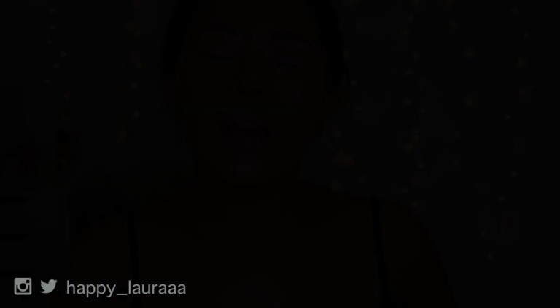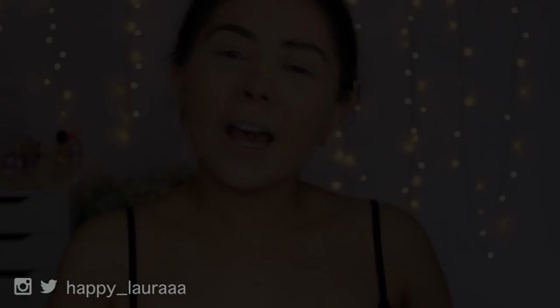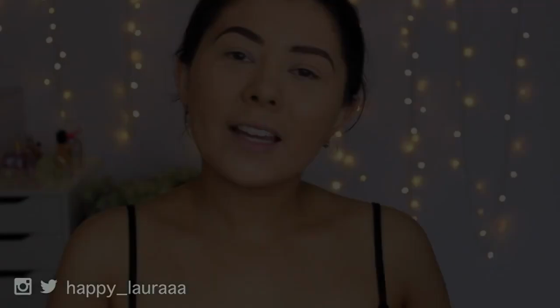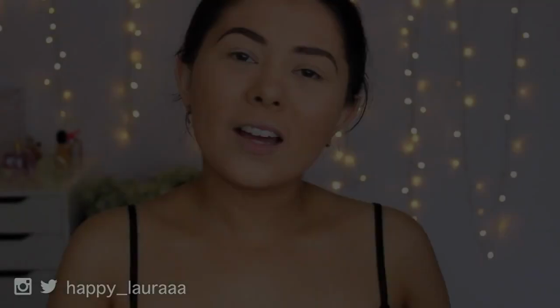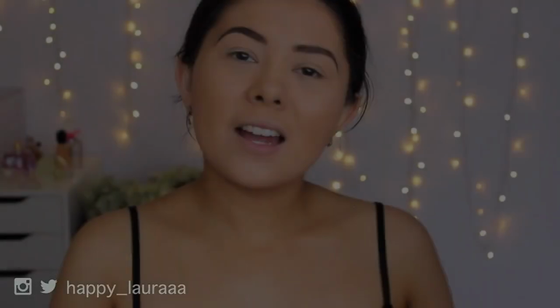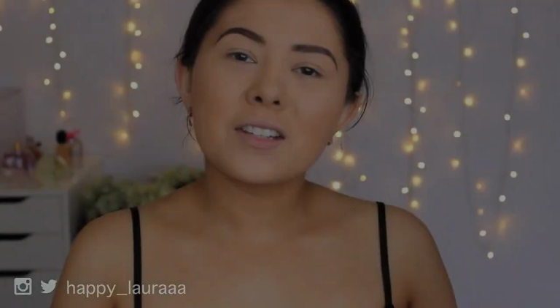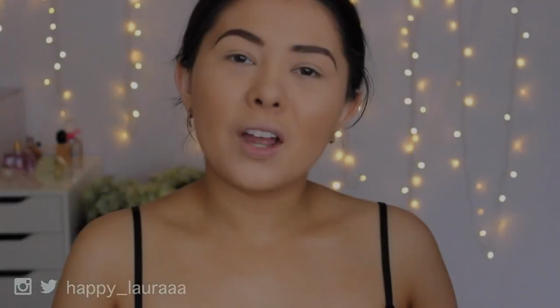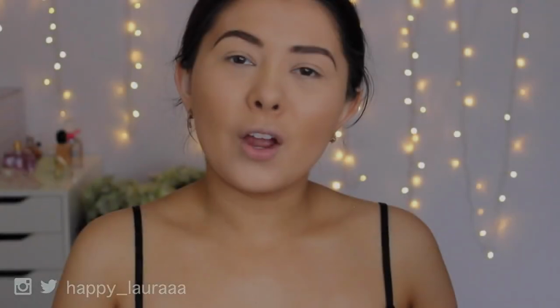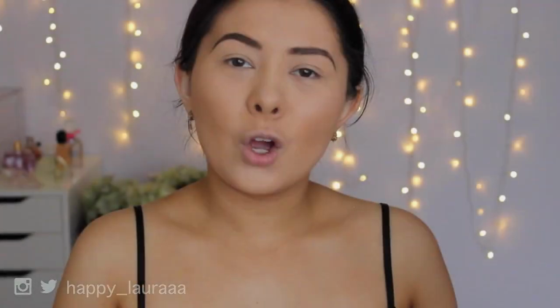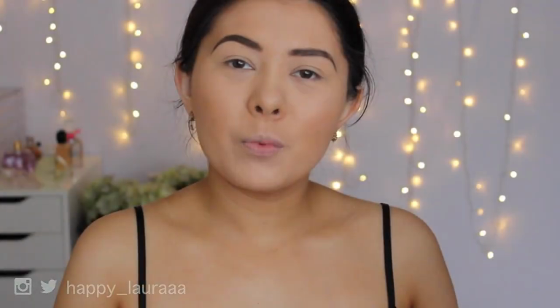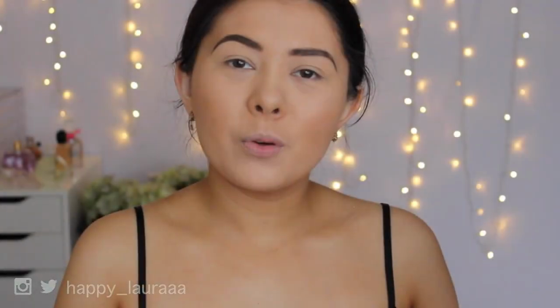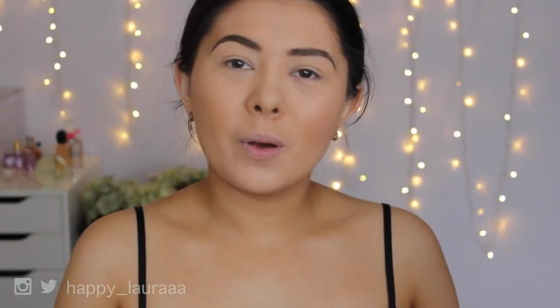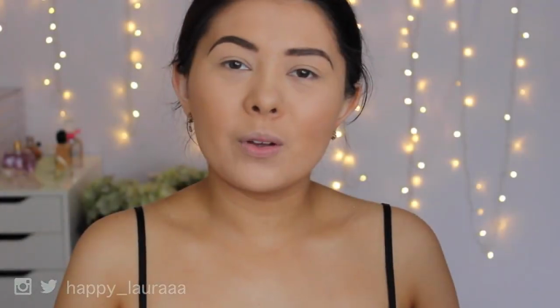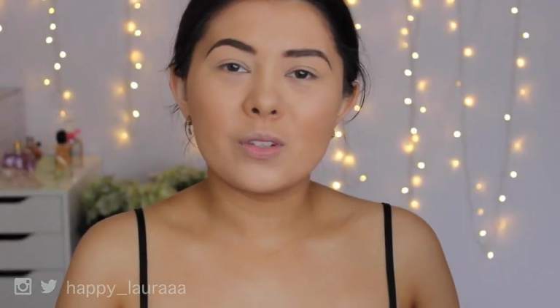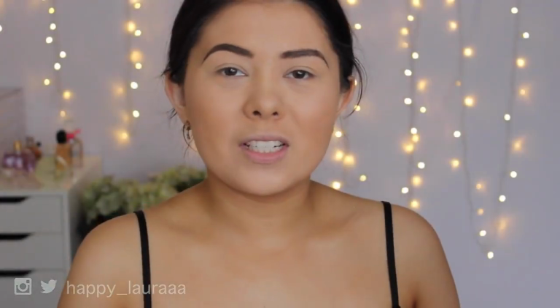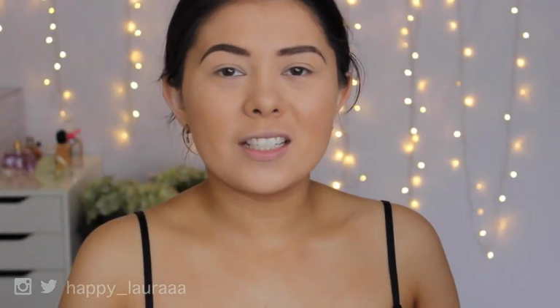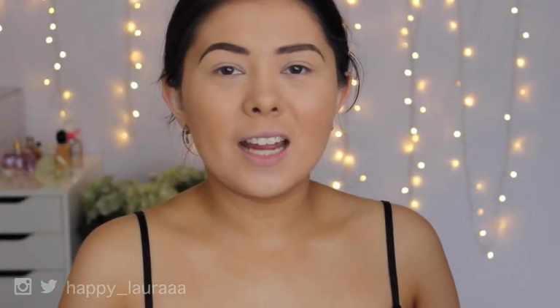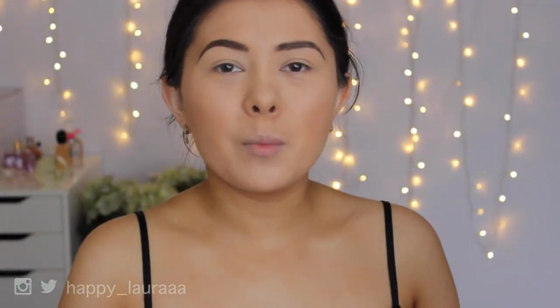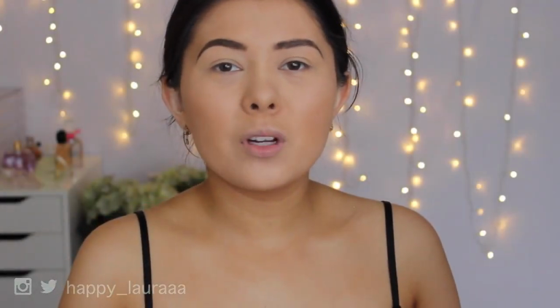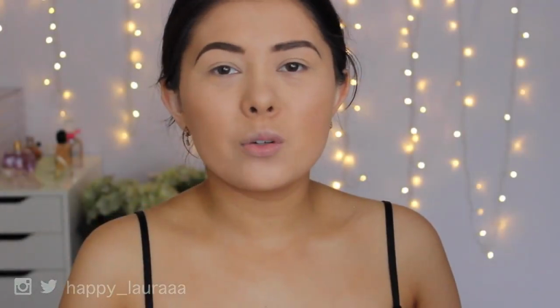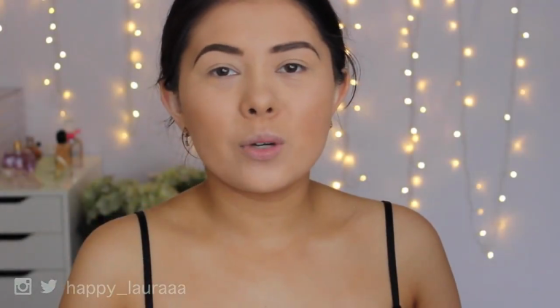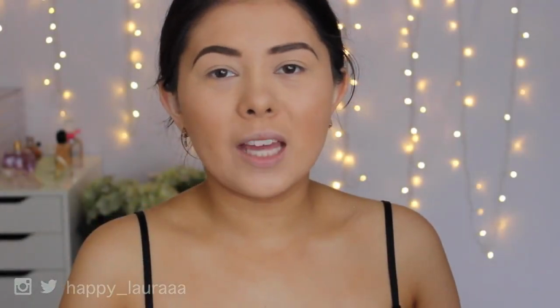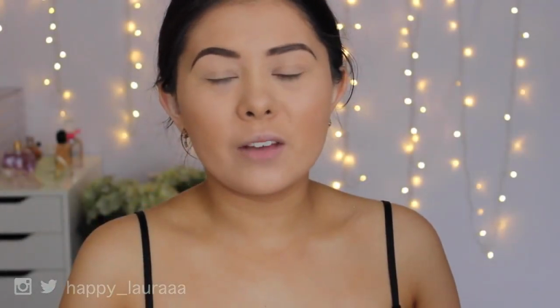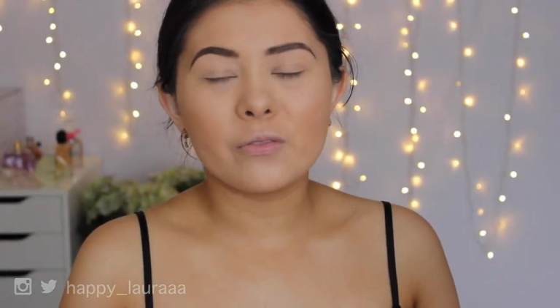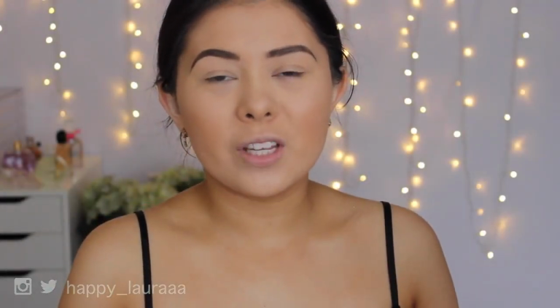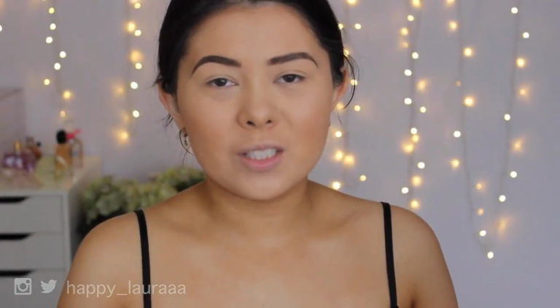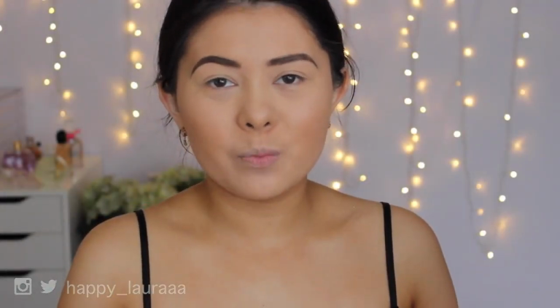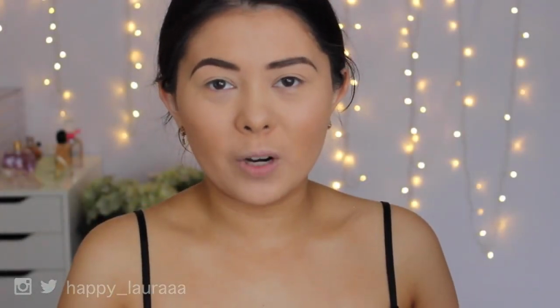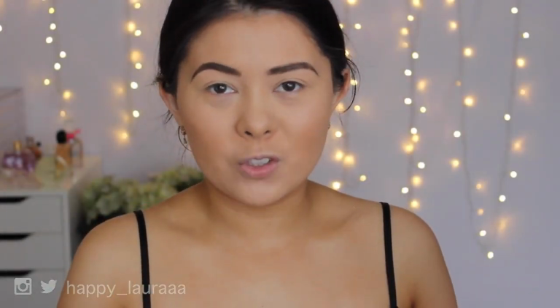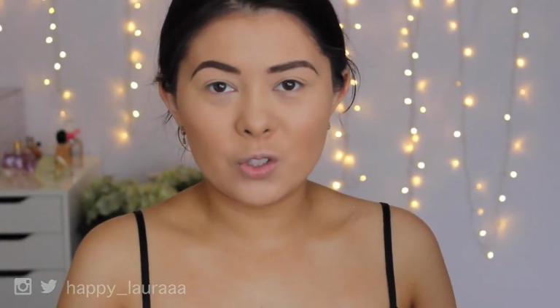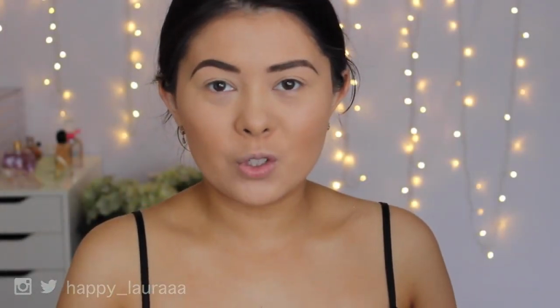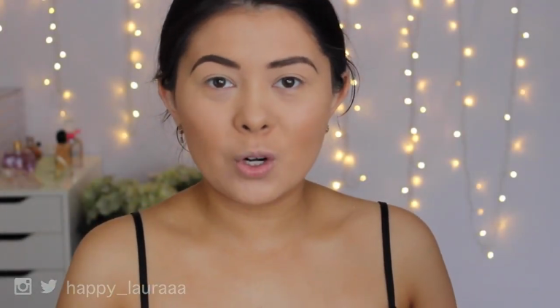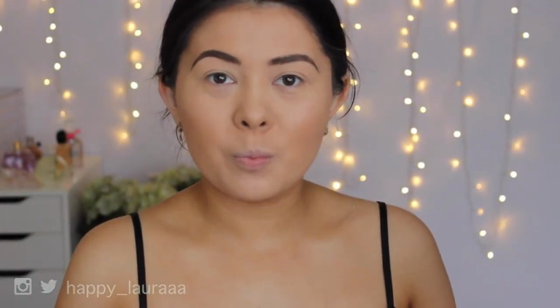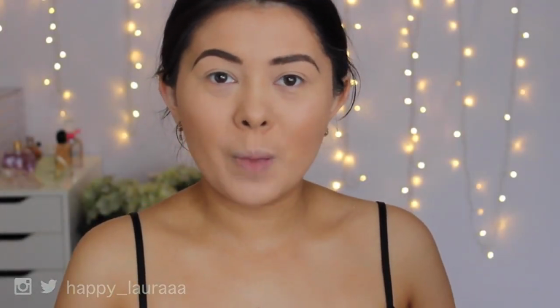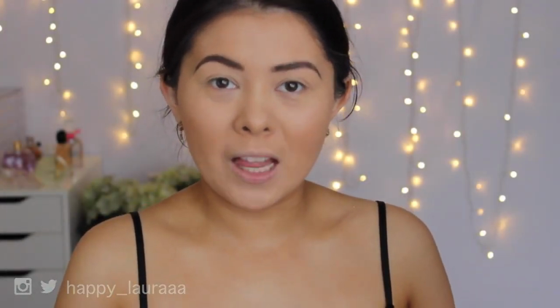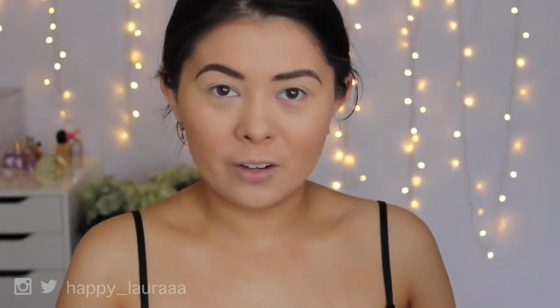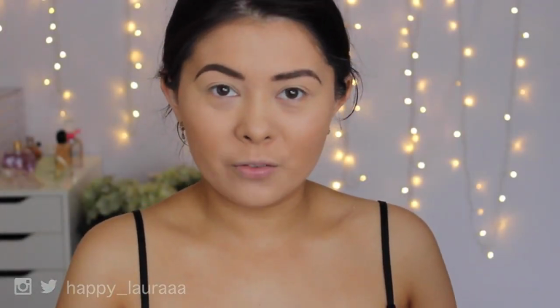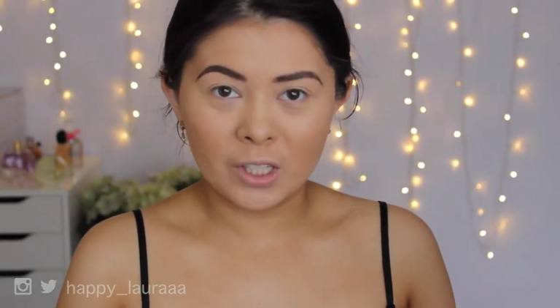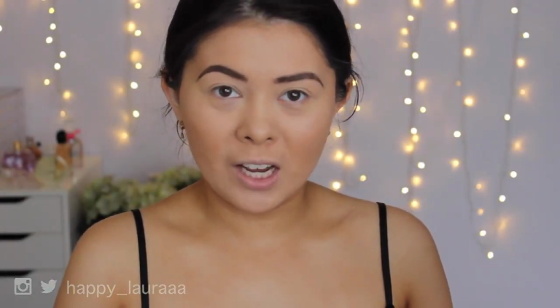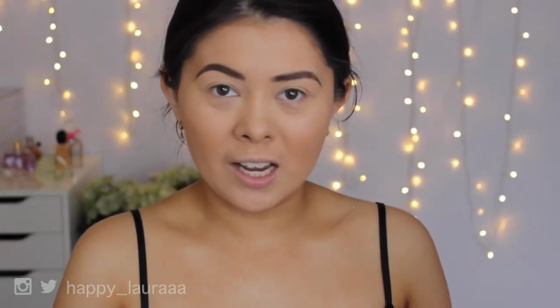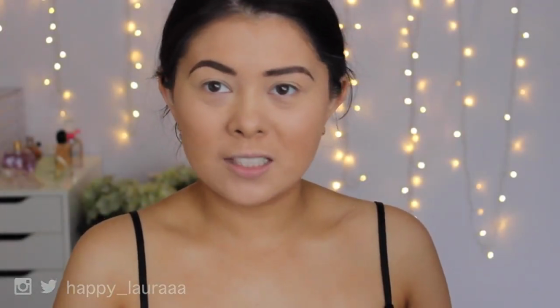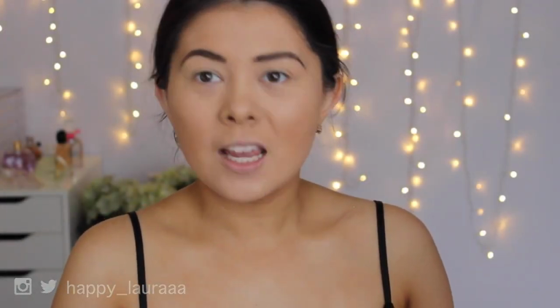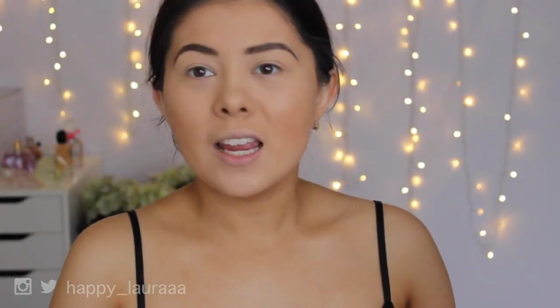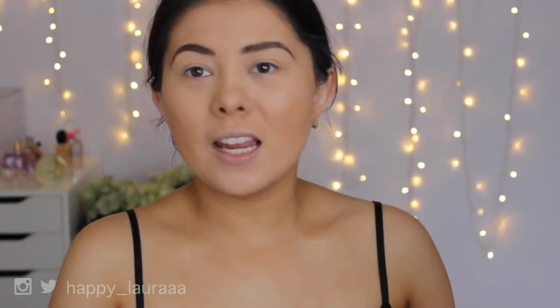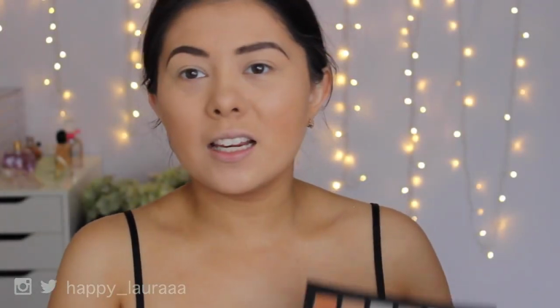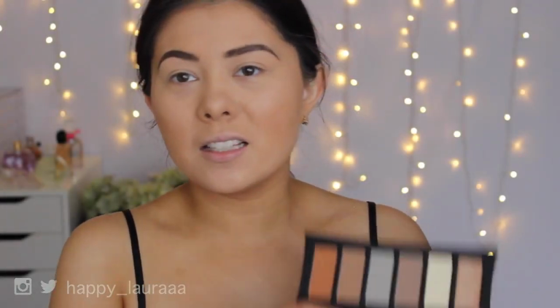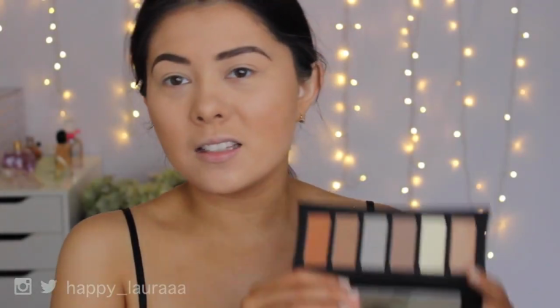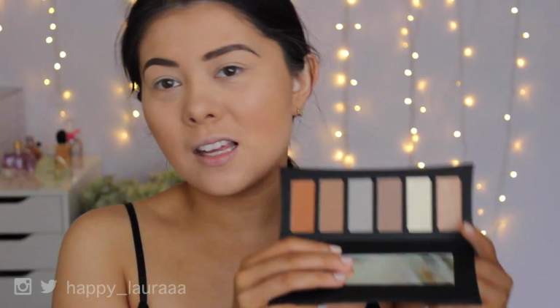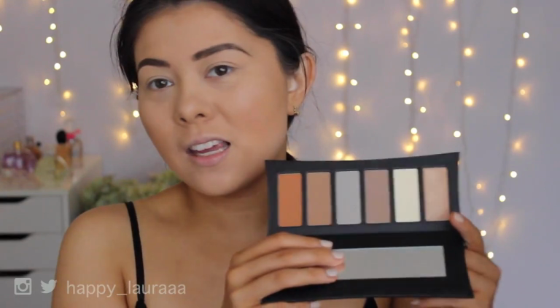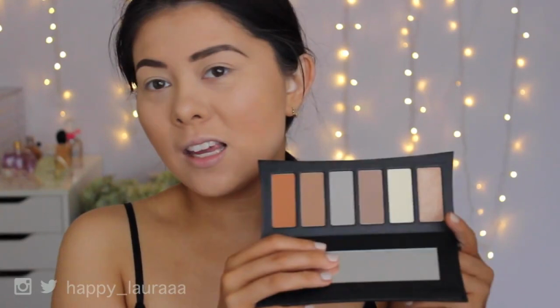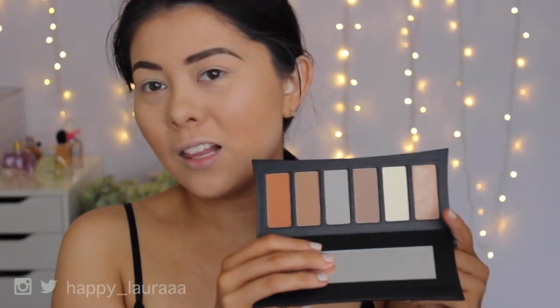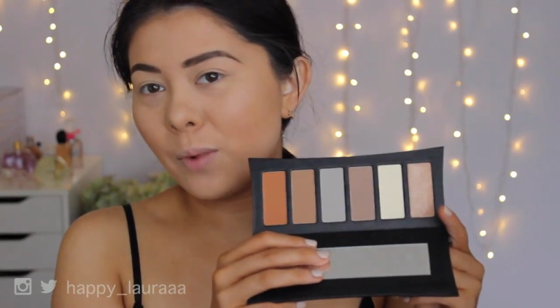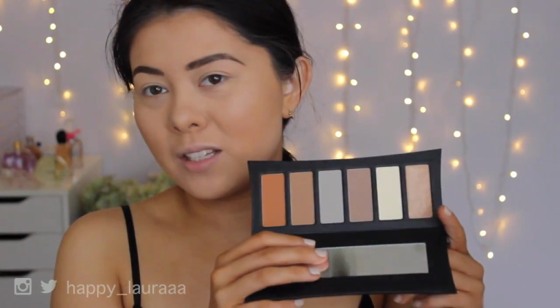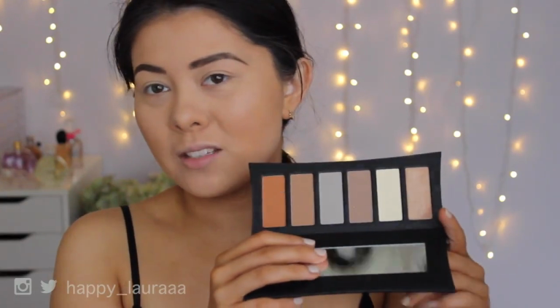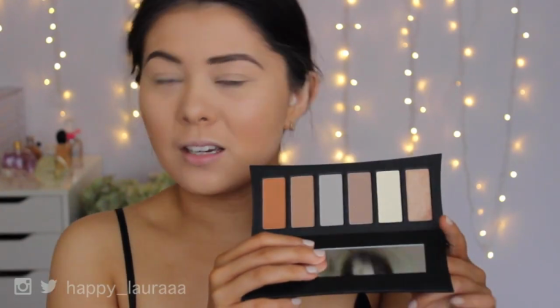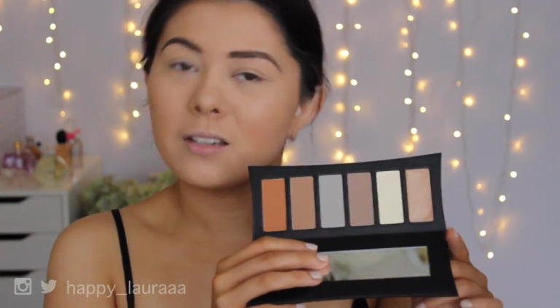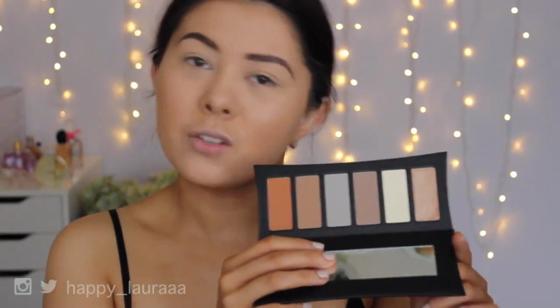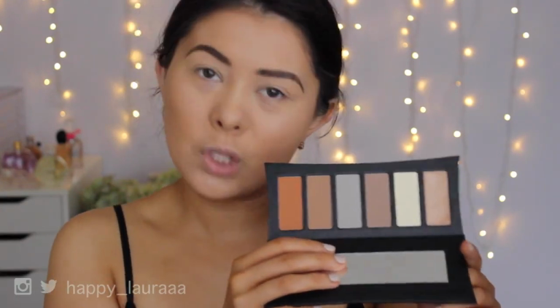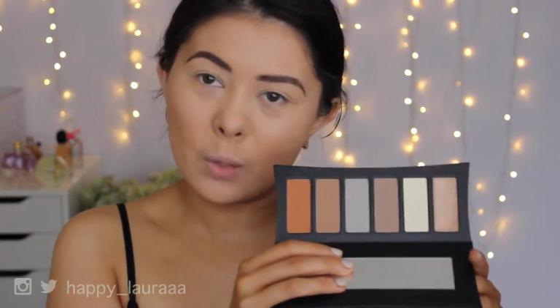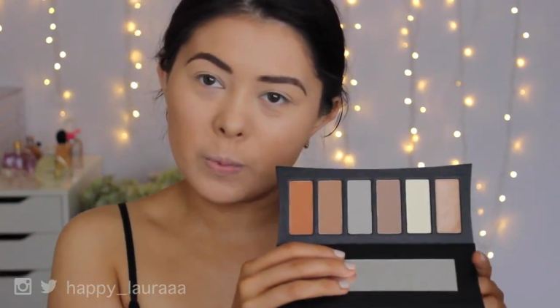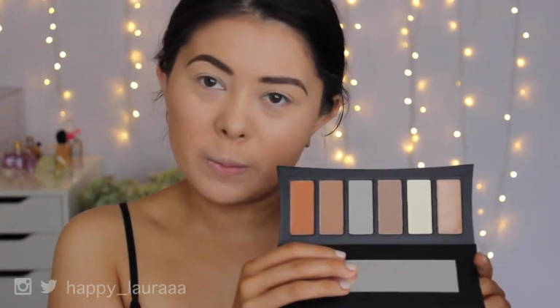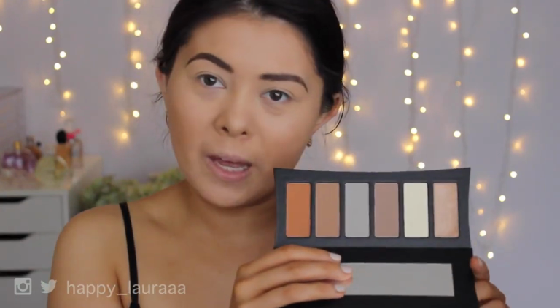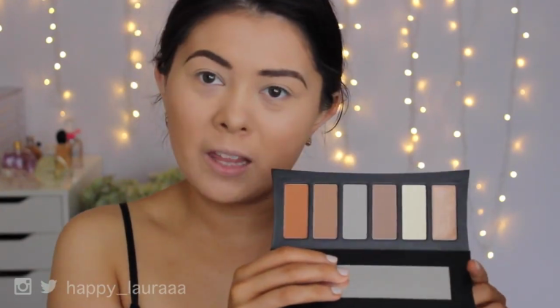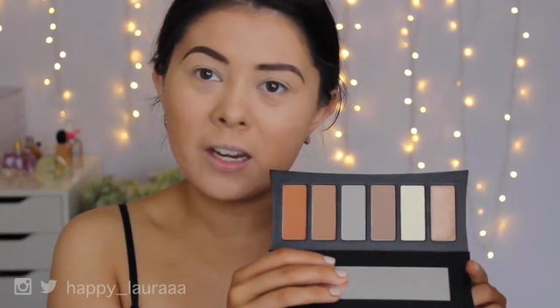Hi guys, I hope you're well. So today I'm going to be doing a first impressions on a palette for you guys. It is the Illamasqua Sculpting Palette.